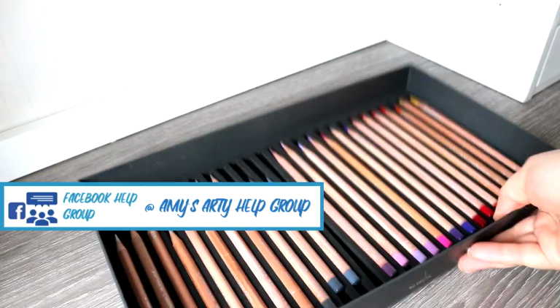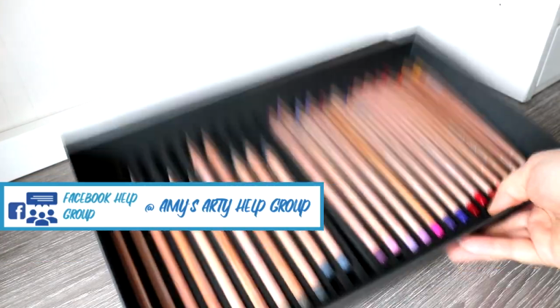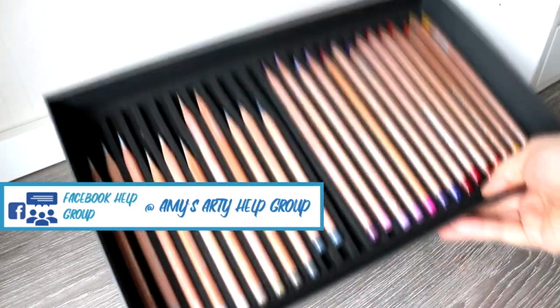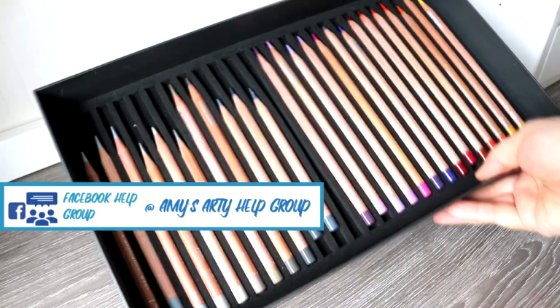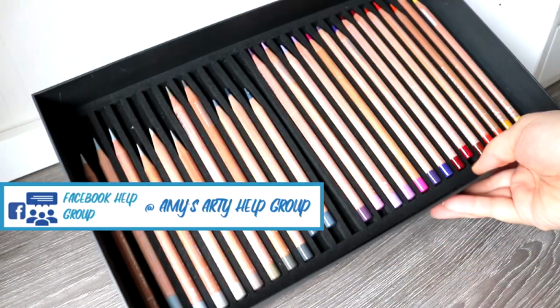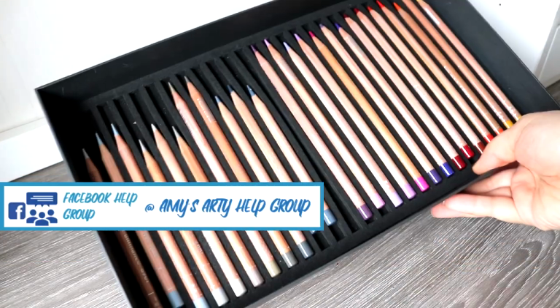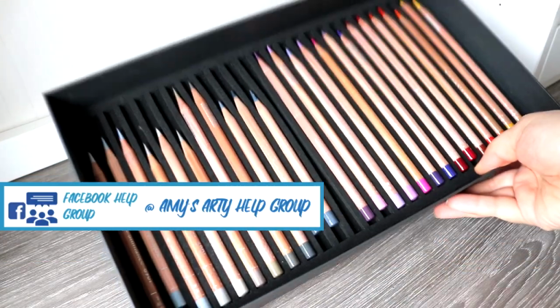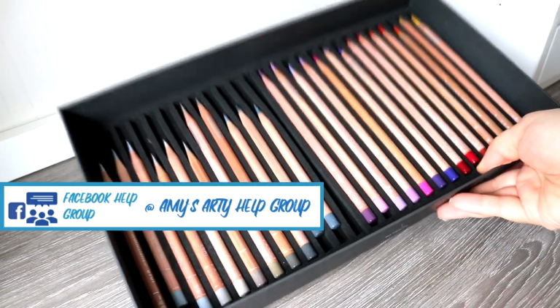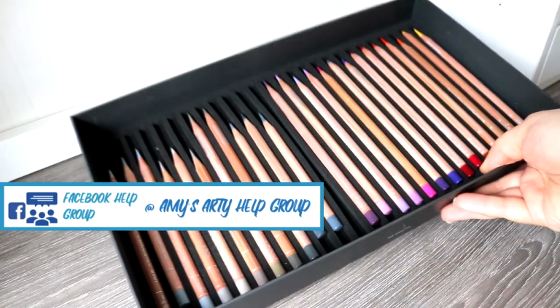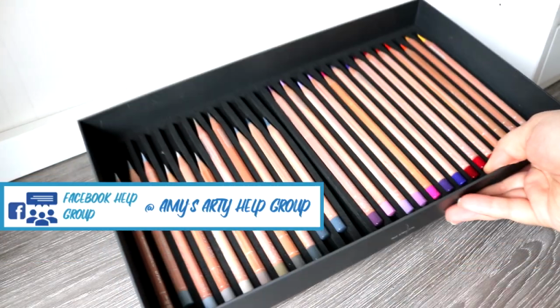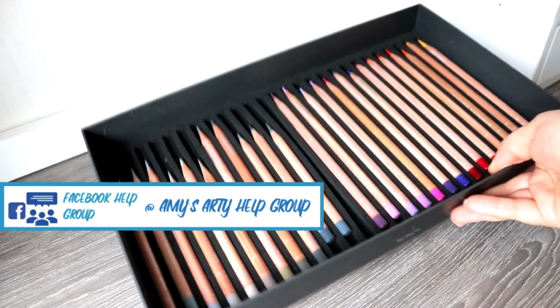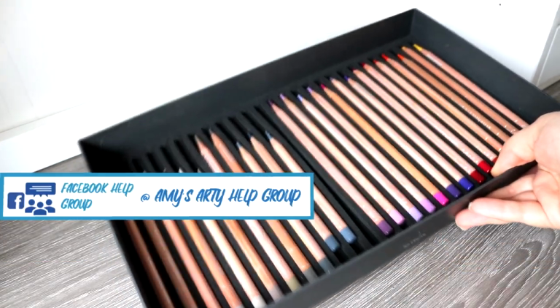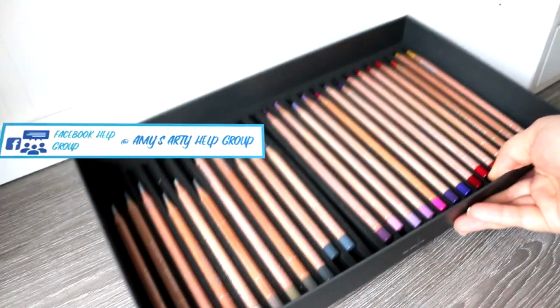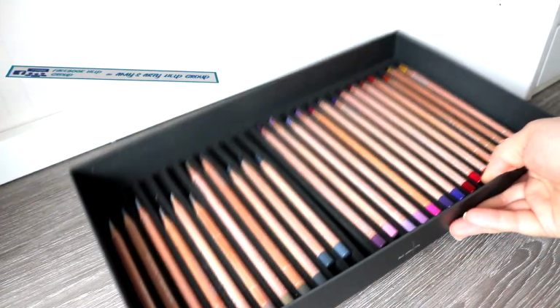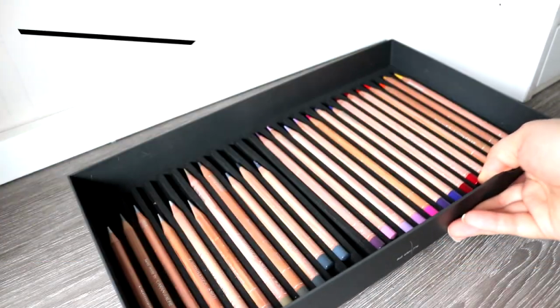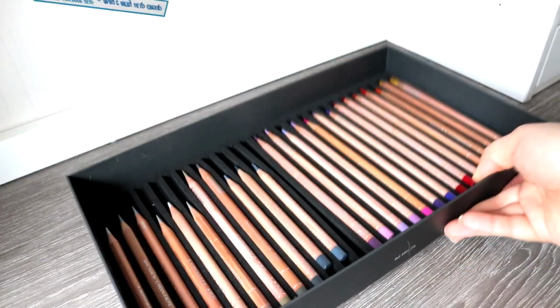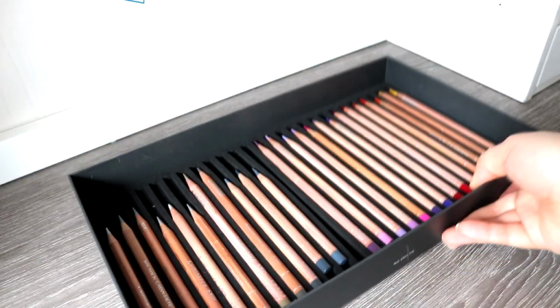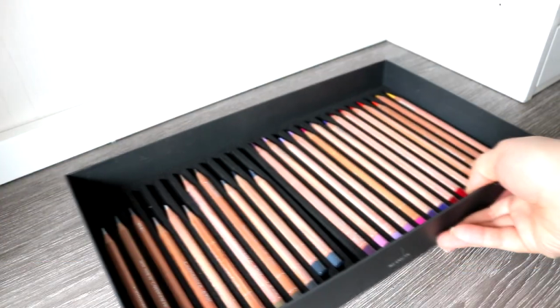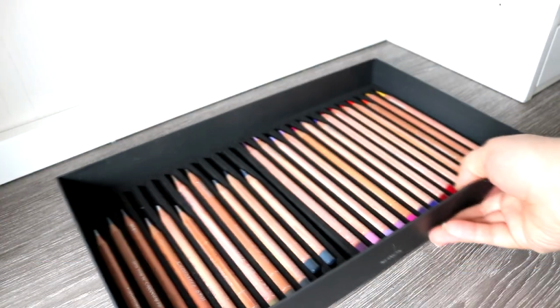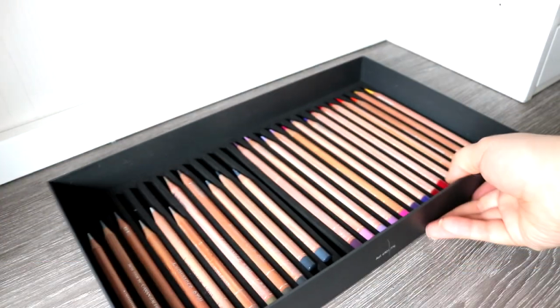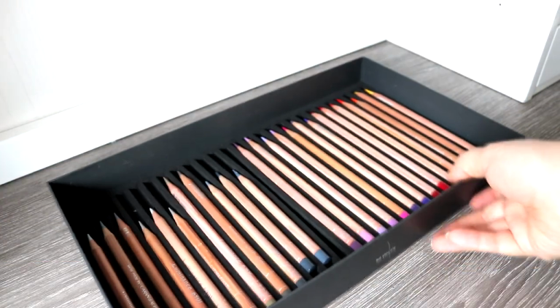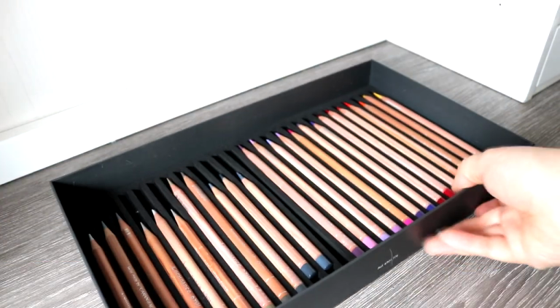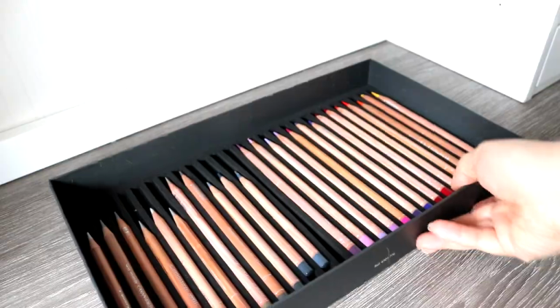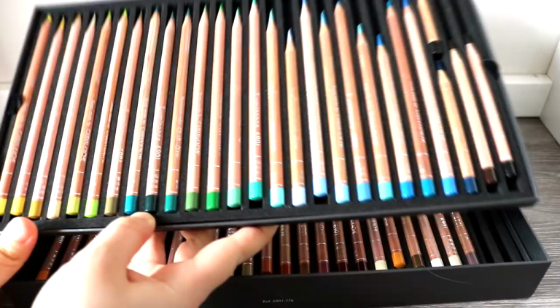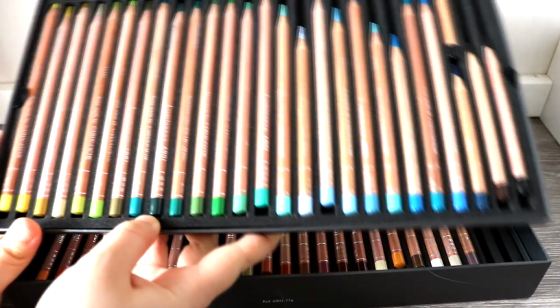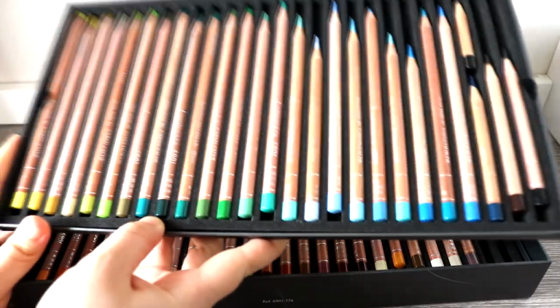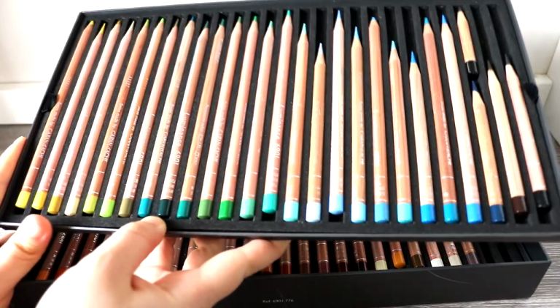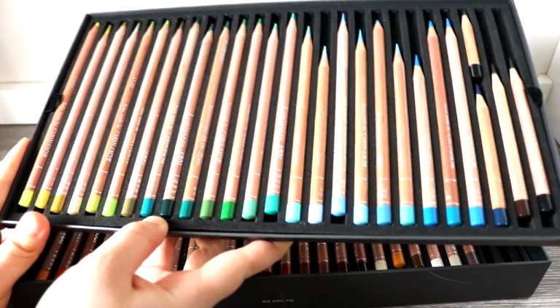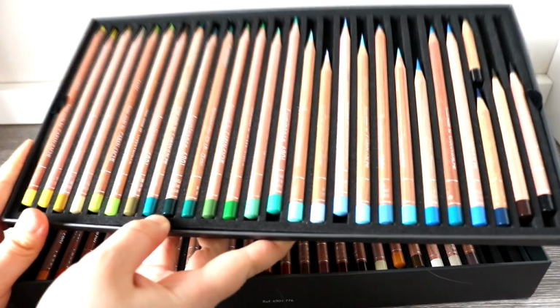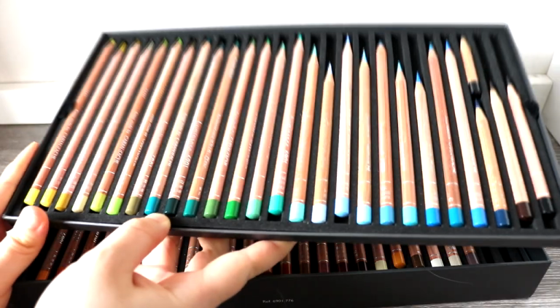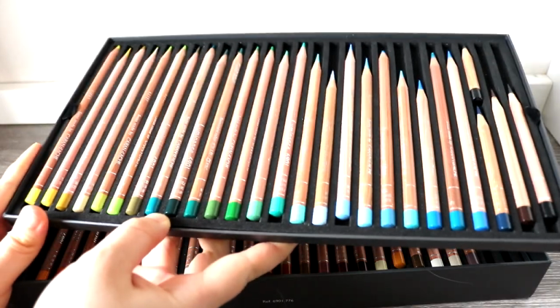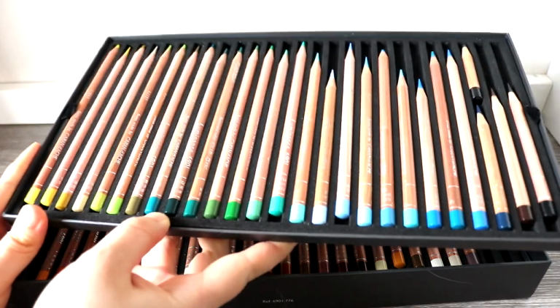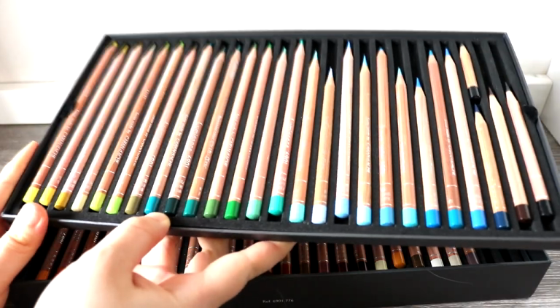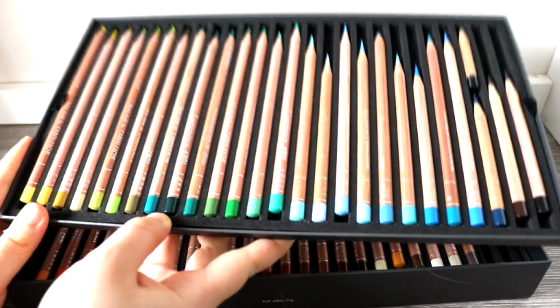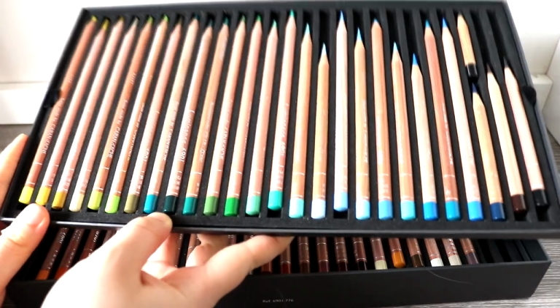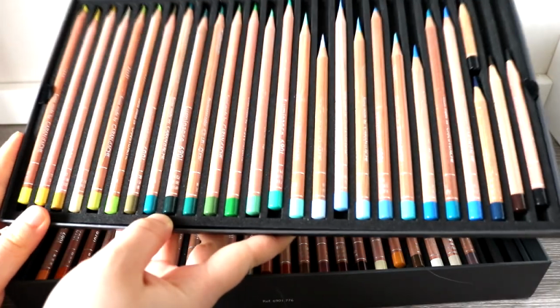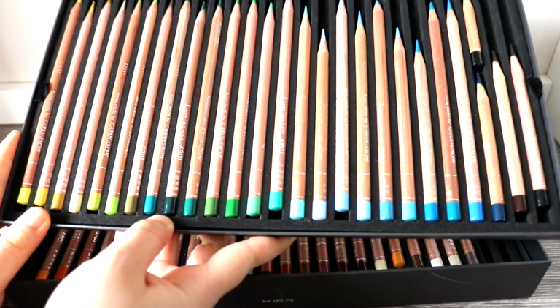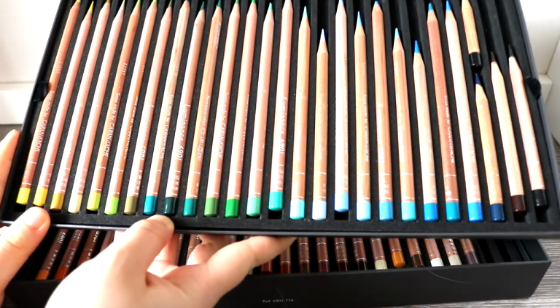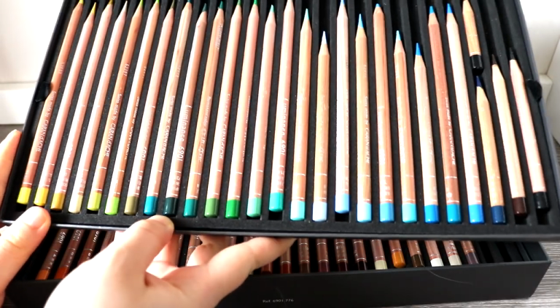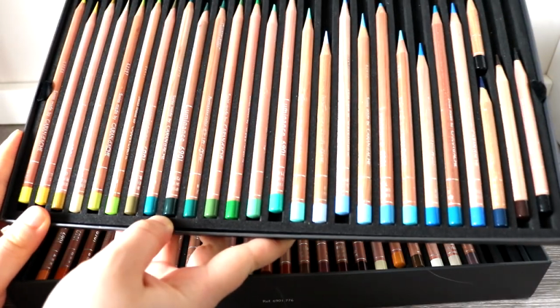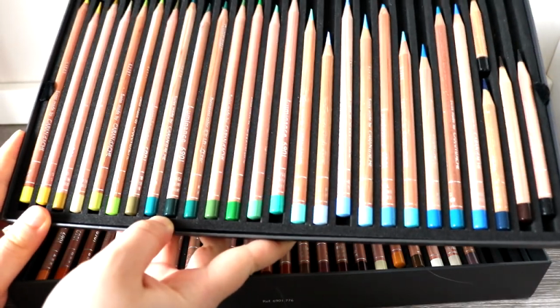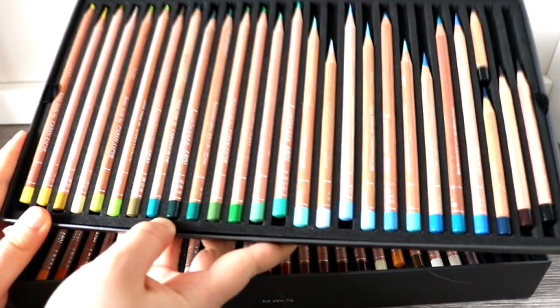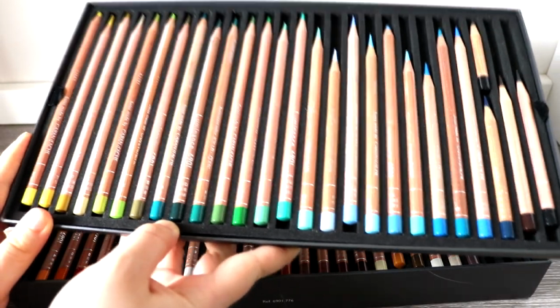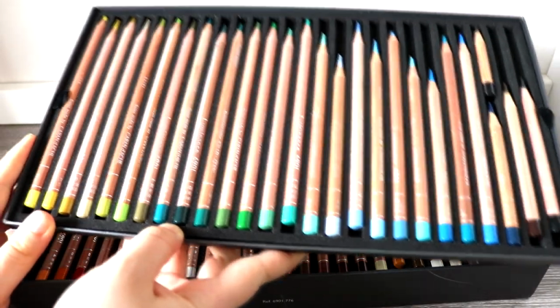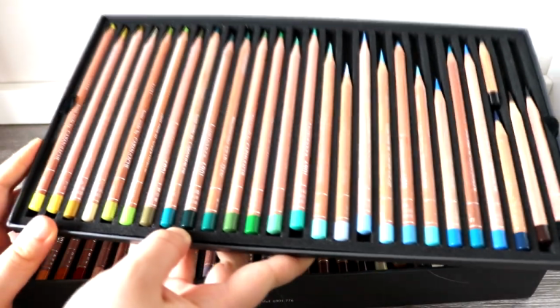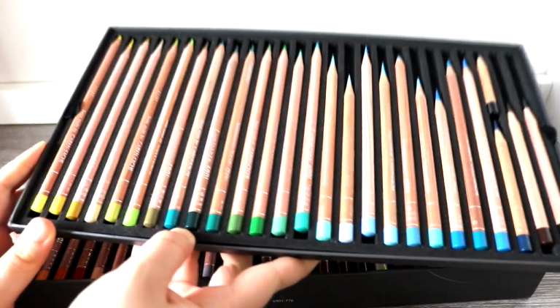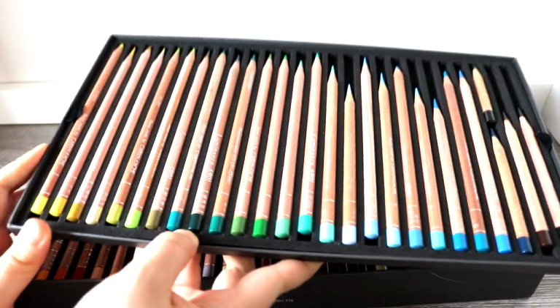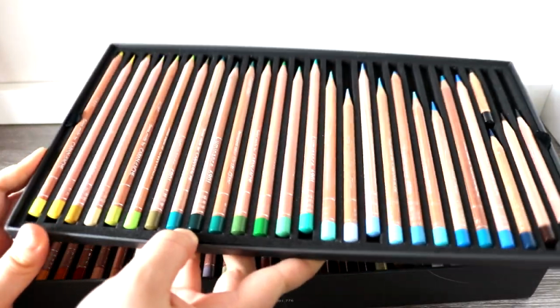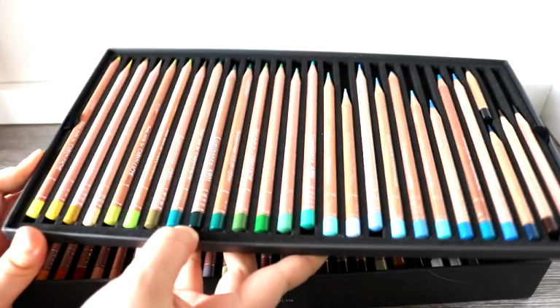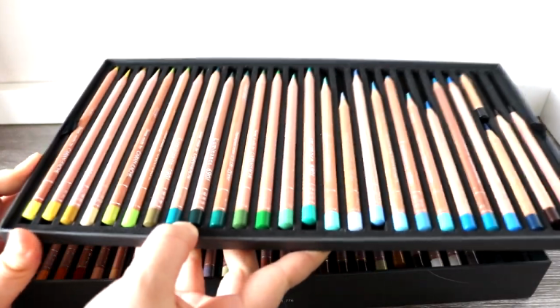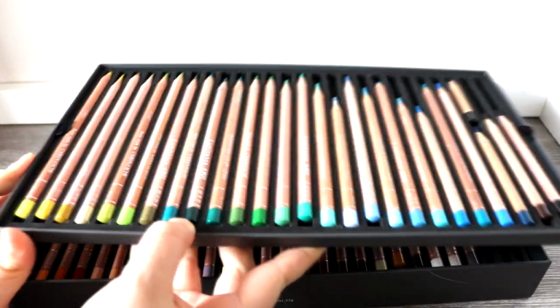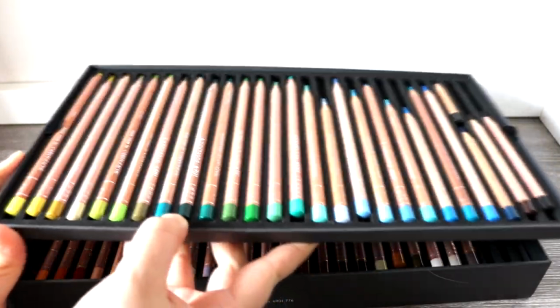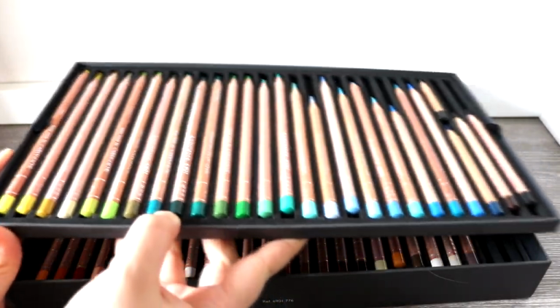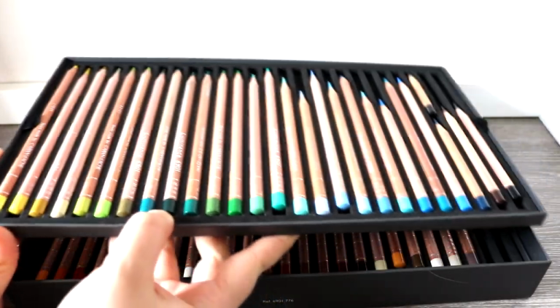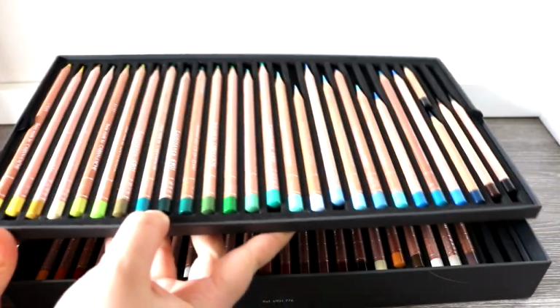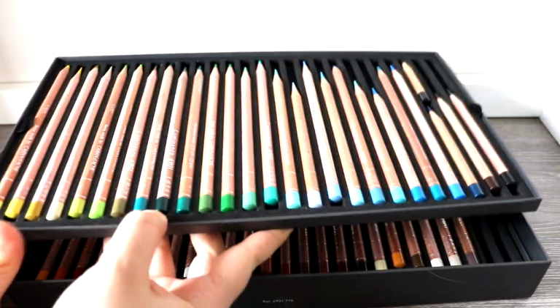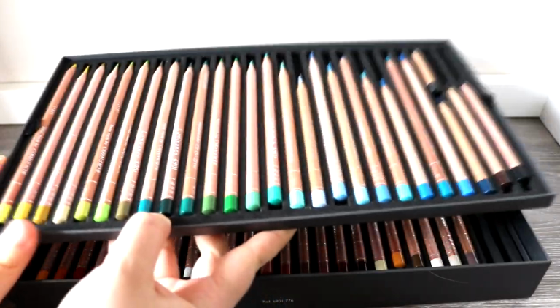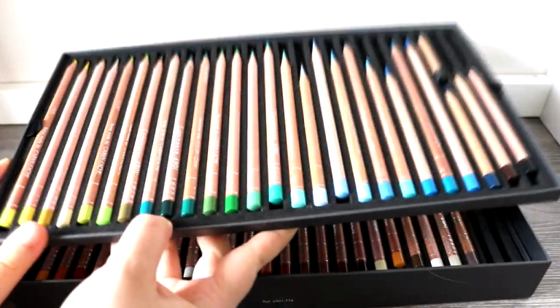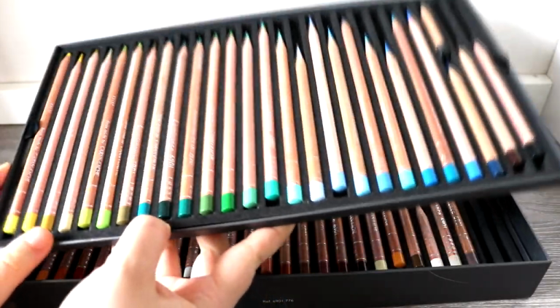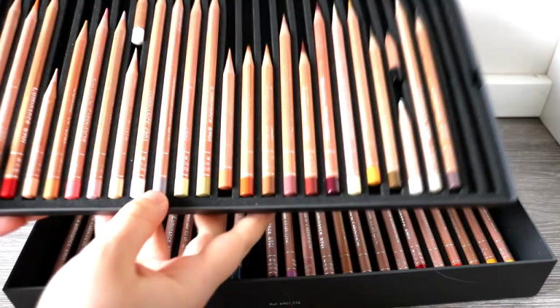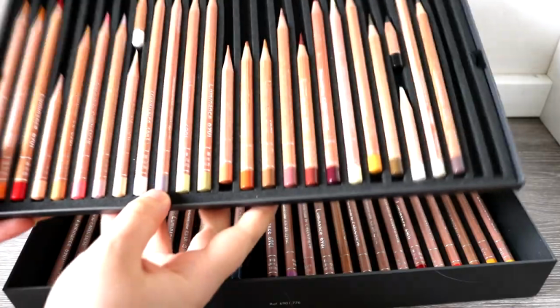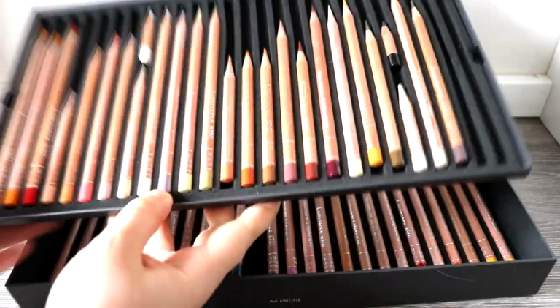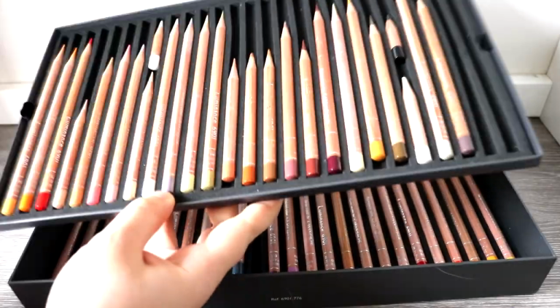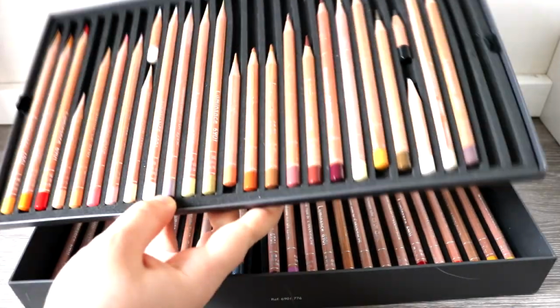I also have review videos on both these coloured pencil sets, so if you want to check those out, they are listed in the description.